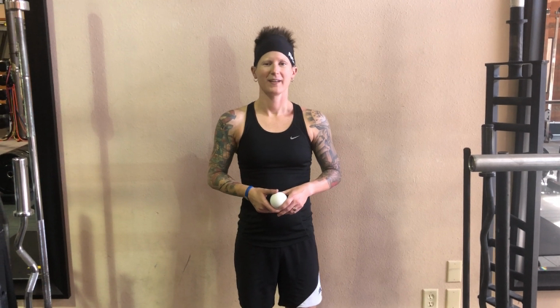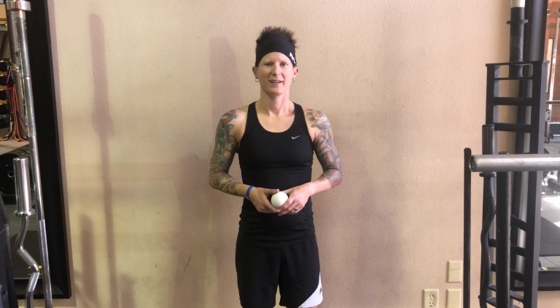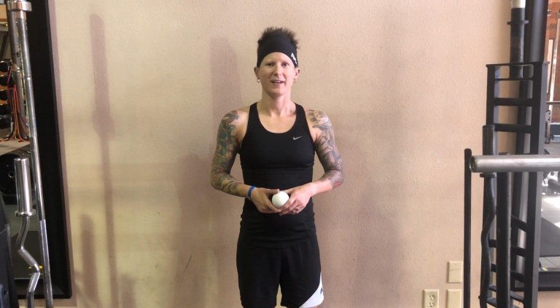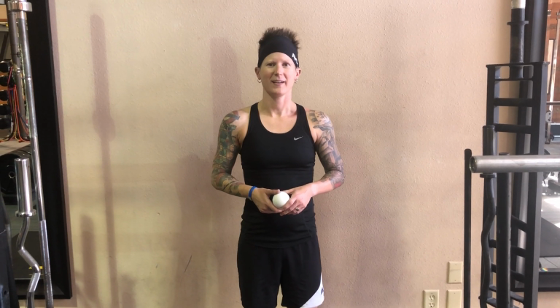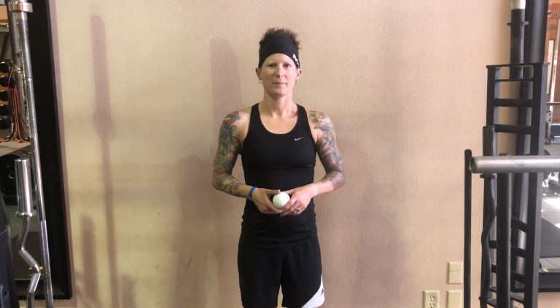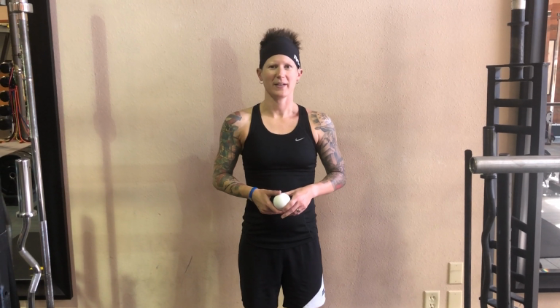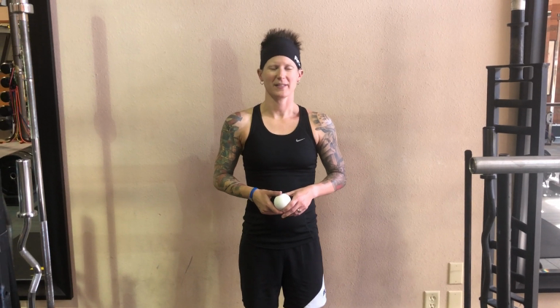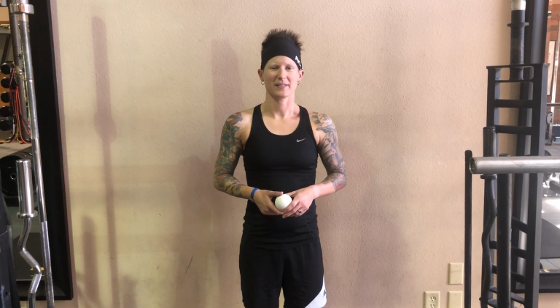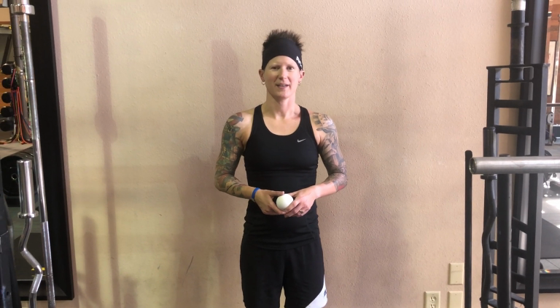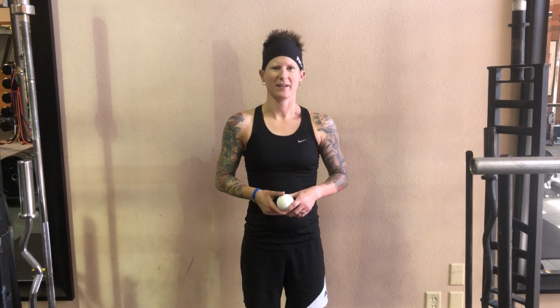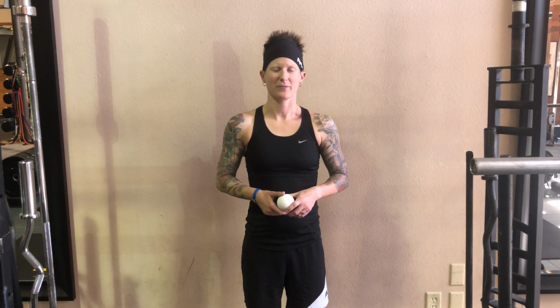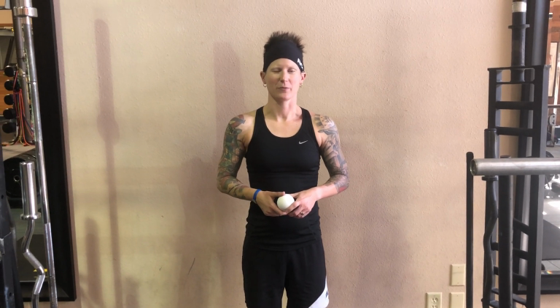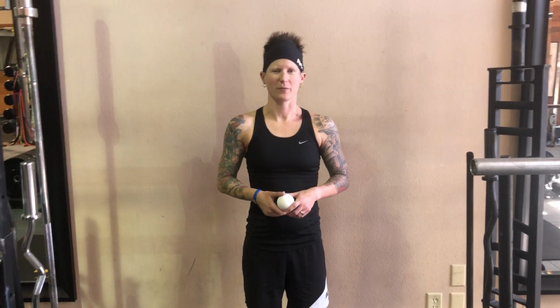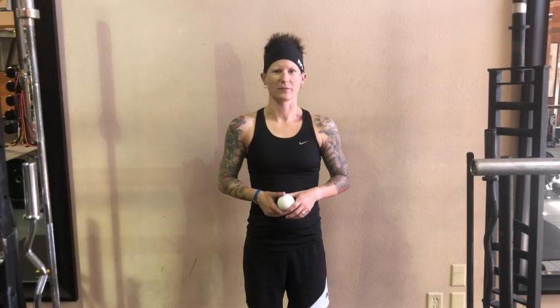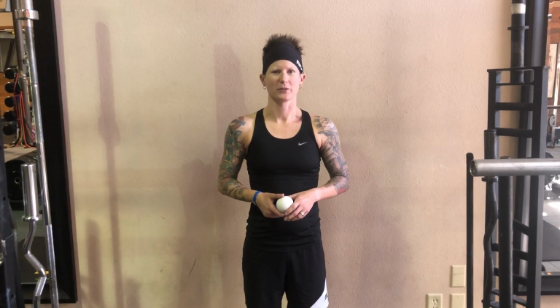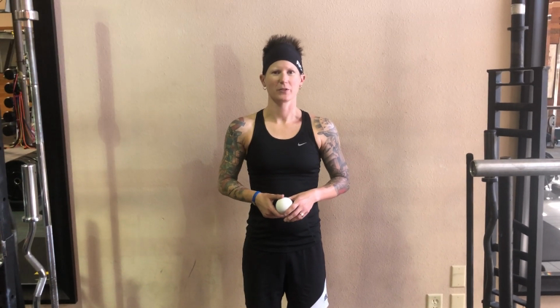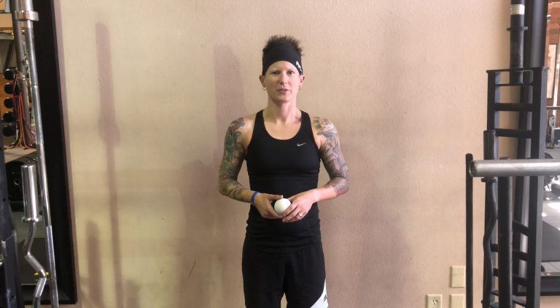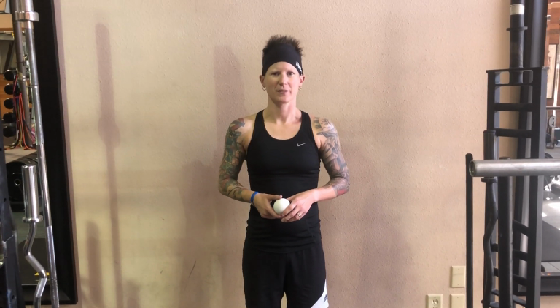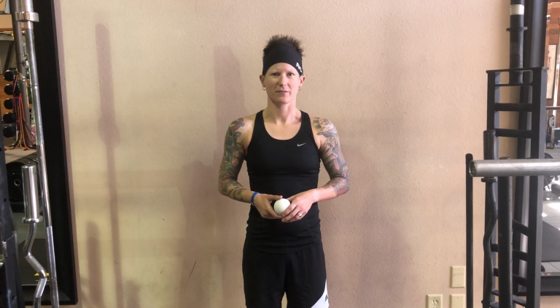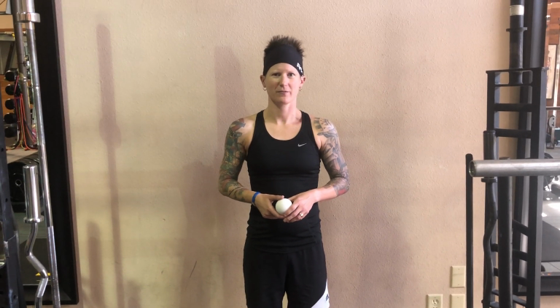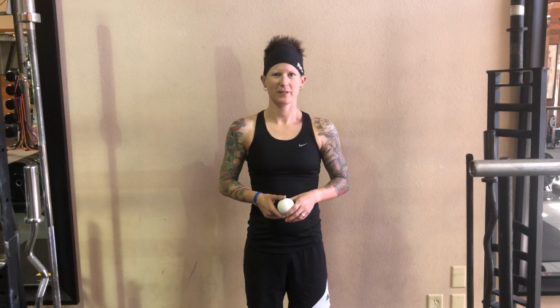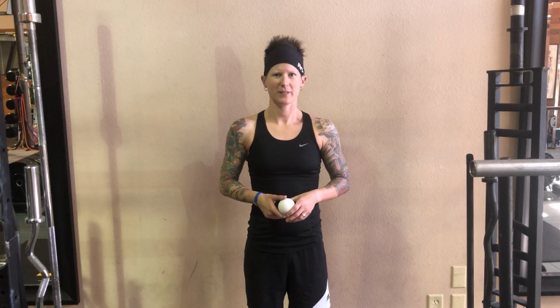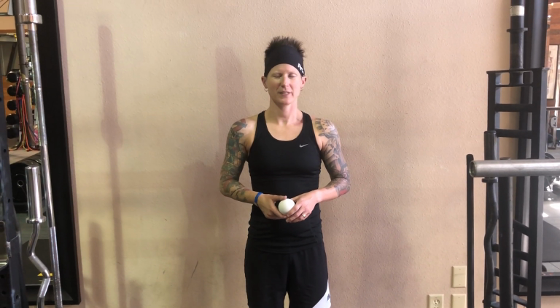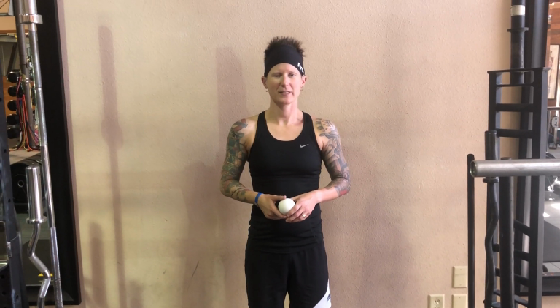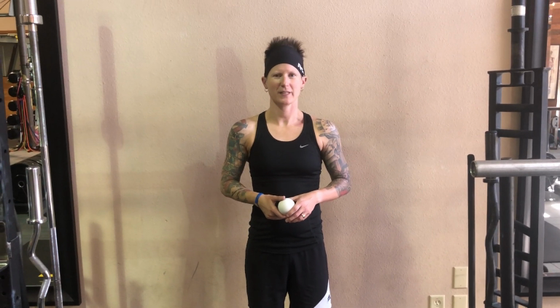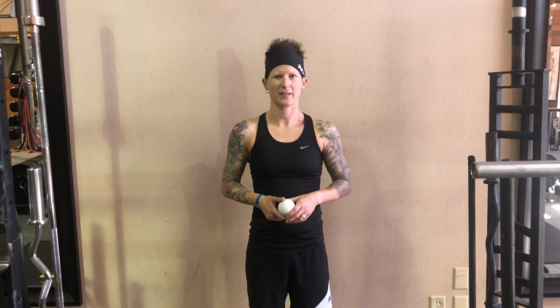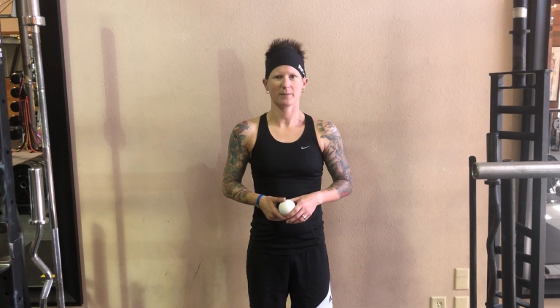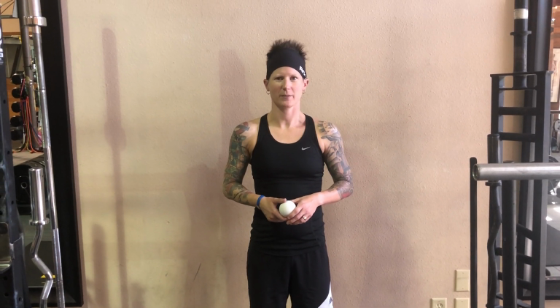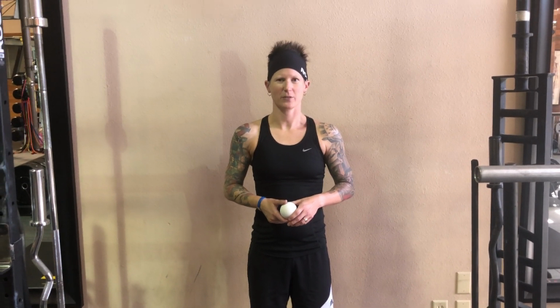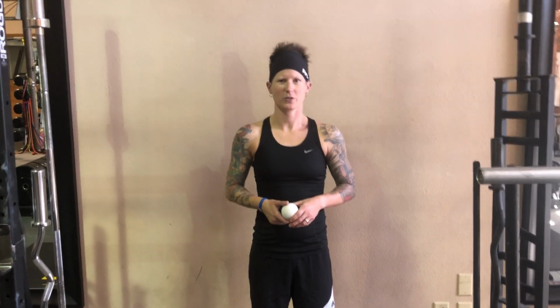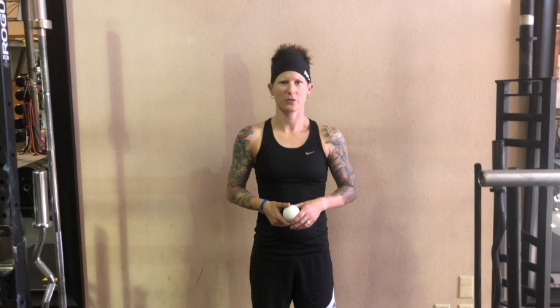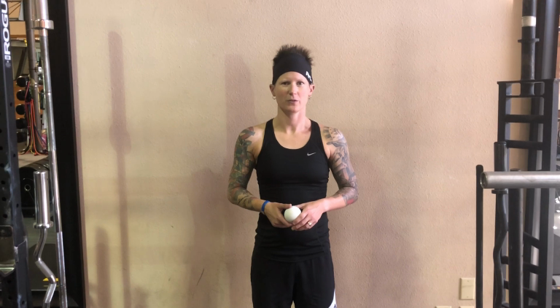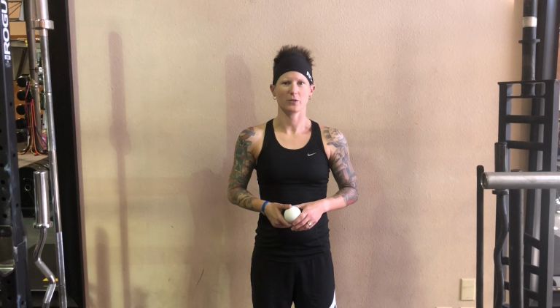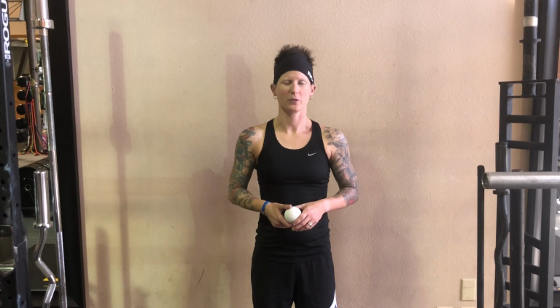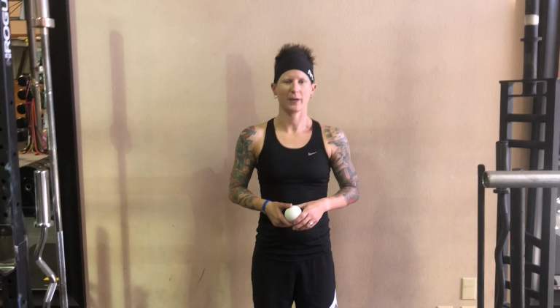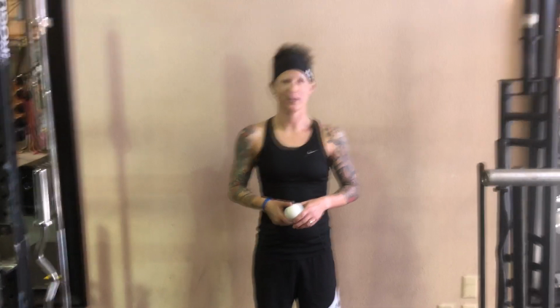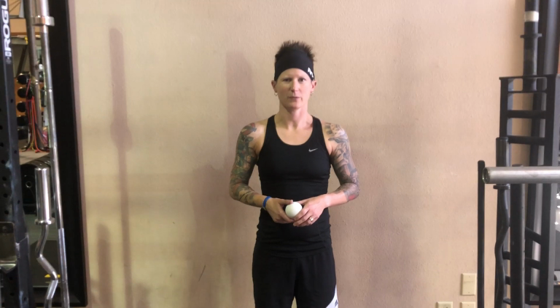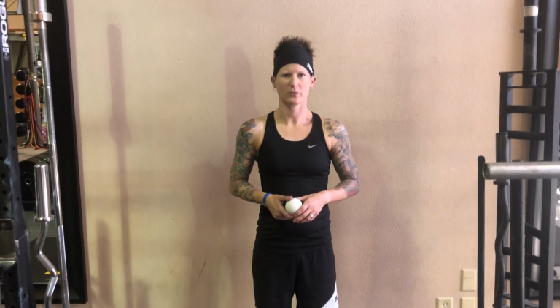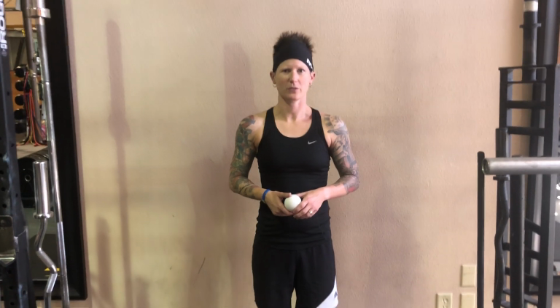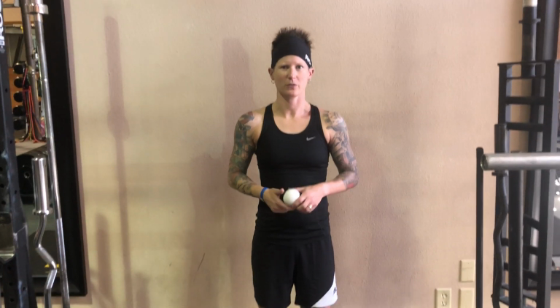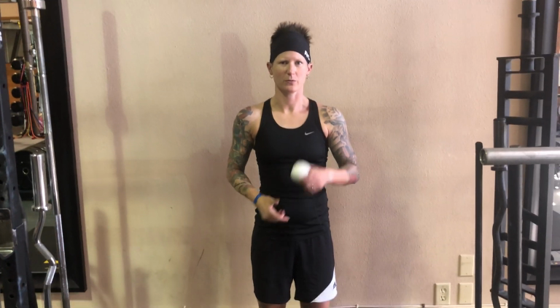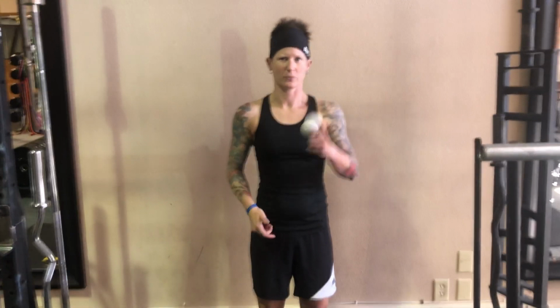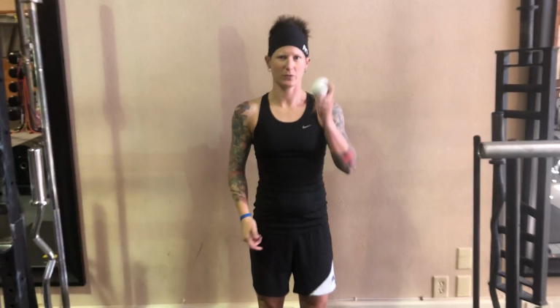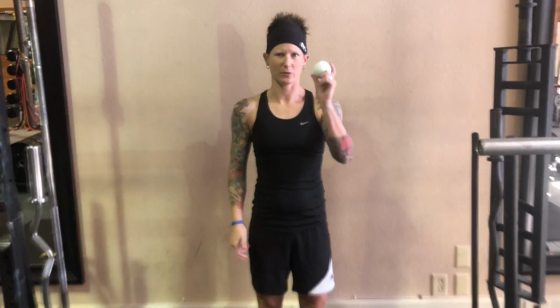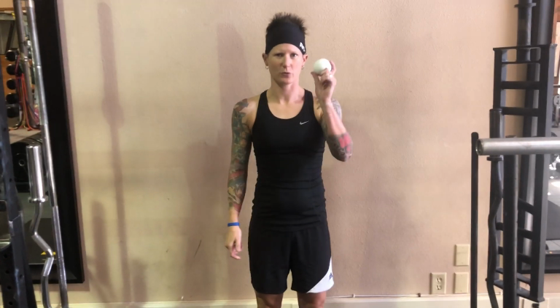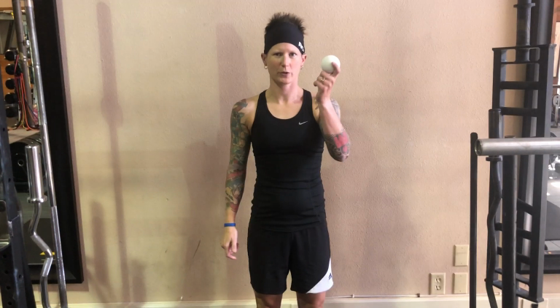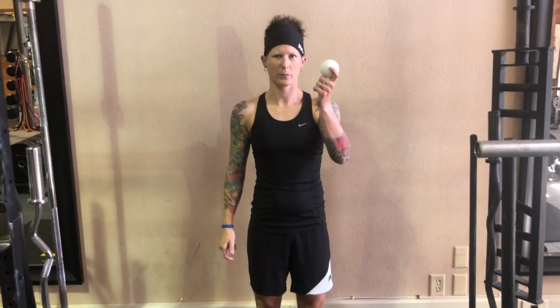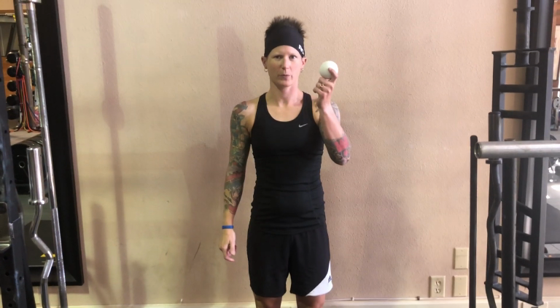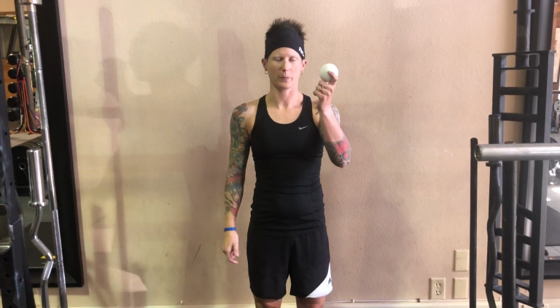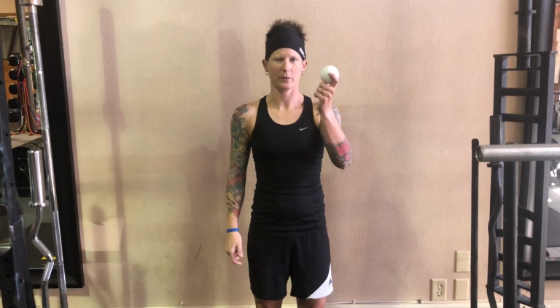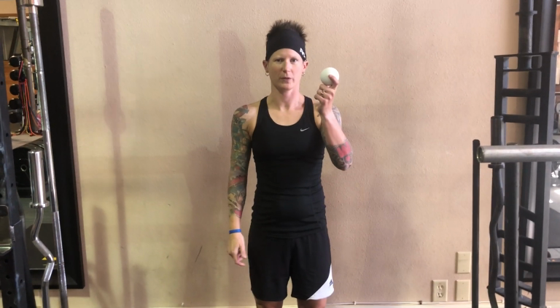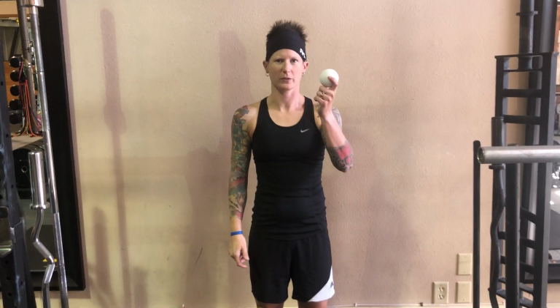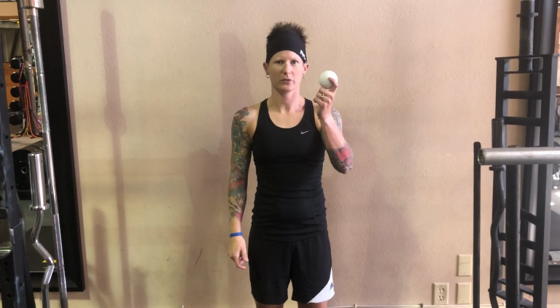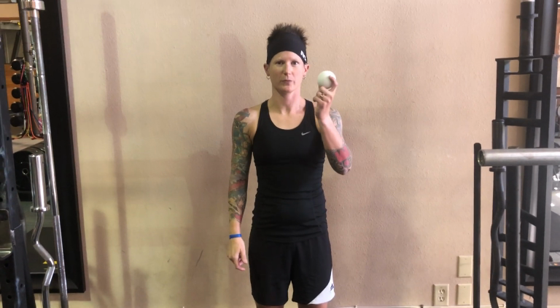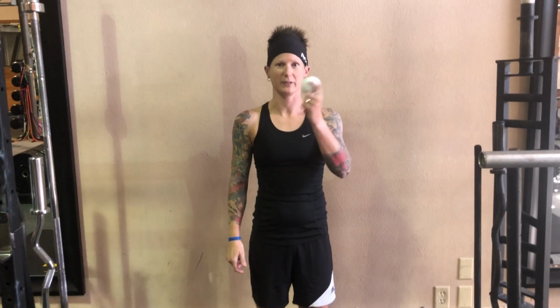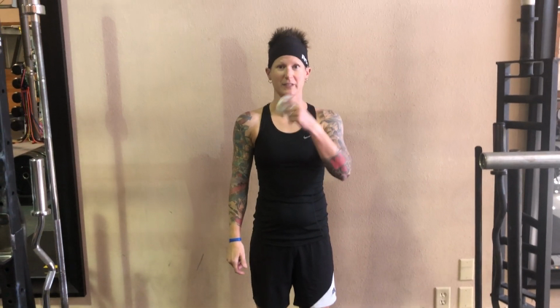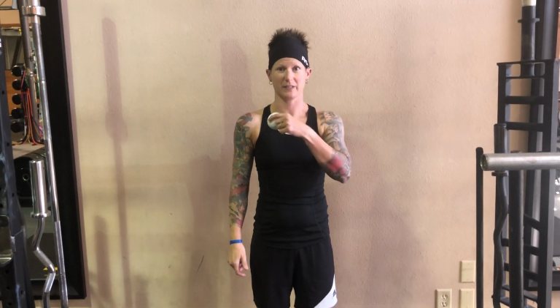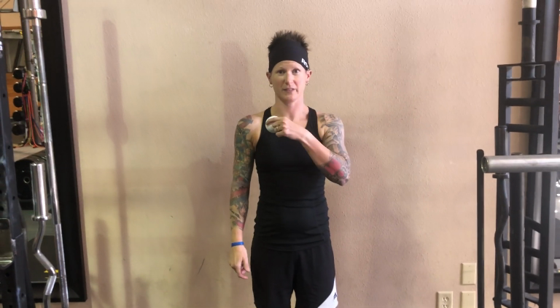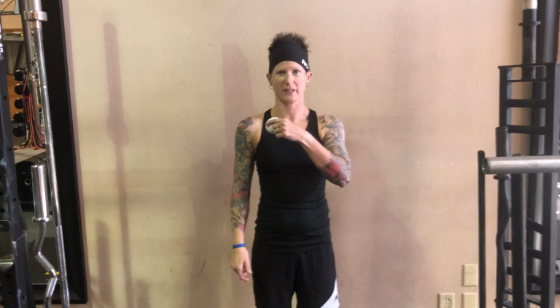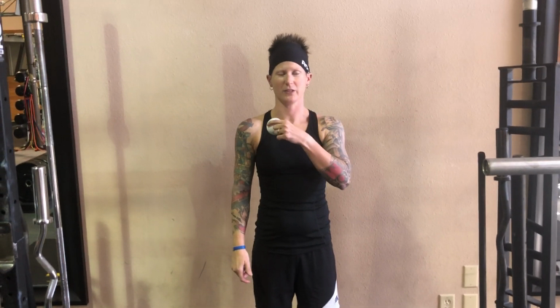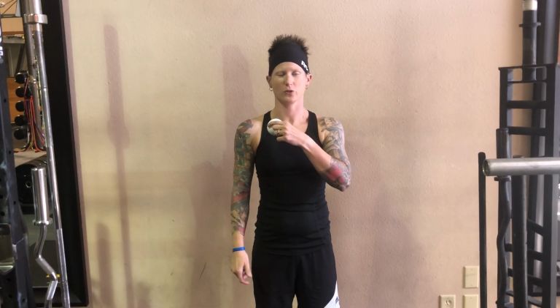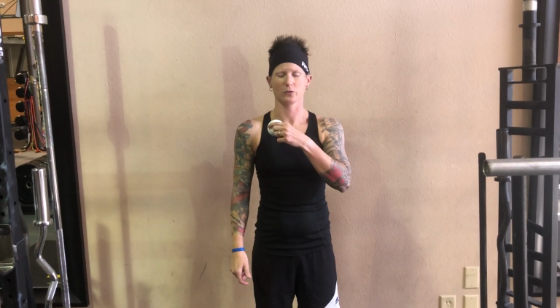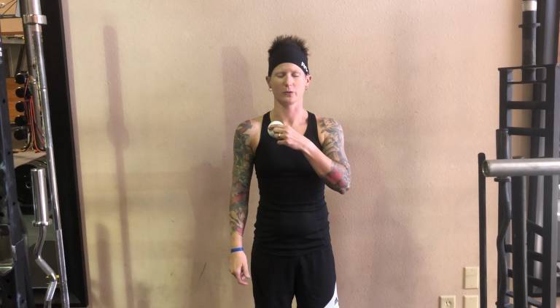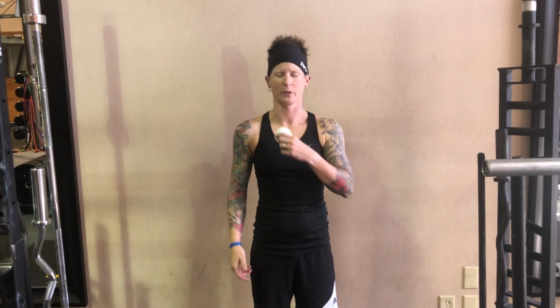Hi, I'm Megan Taff with Revolutions in Fitness. Today, I'm going to show you how to use the trigger point ball to release a tight shoulder.